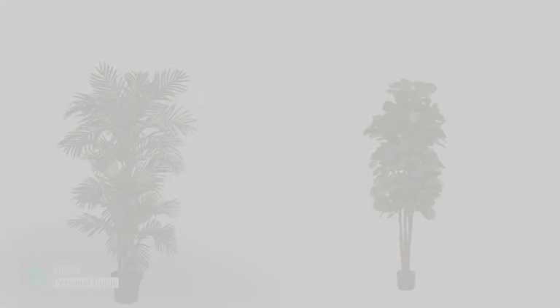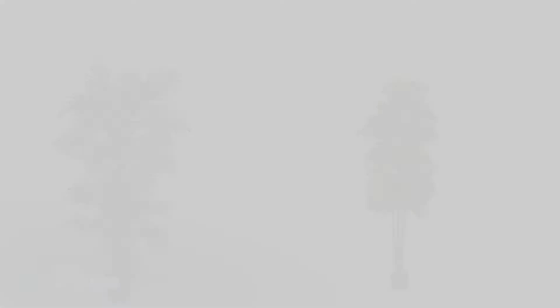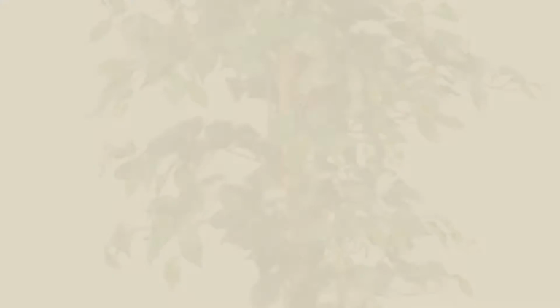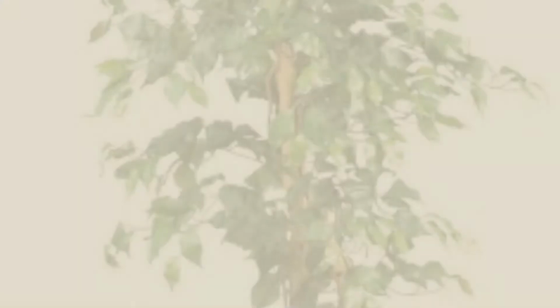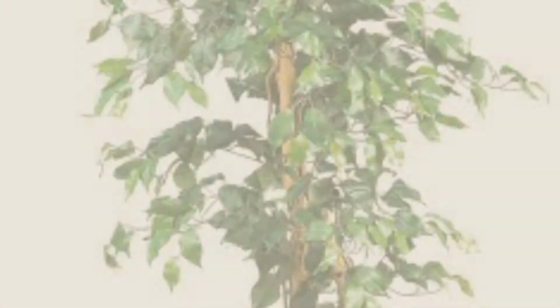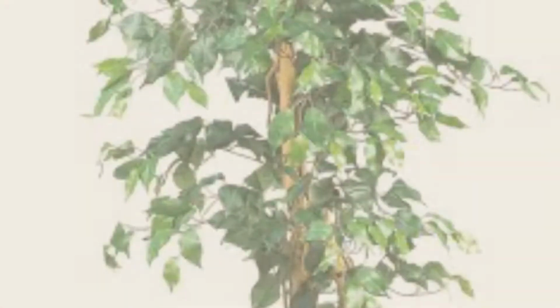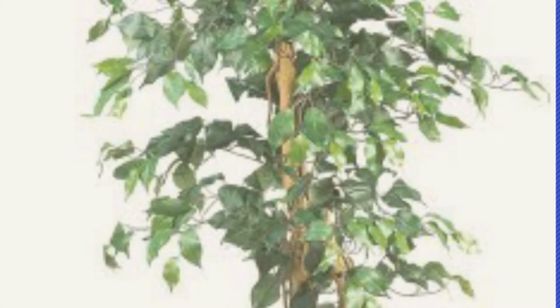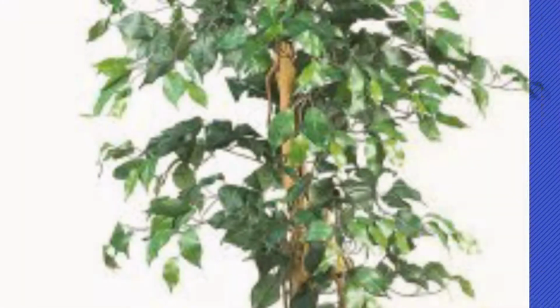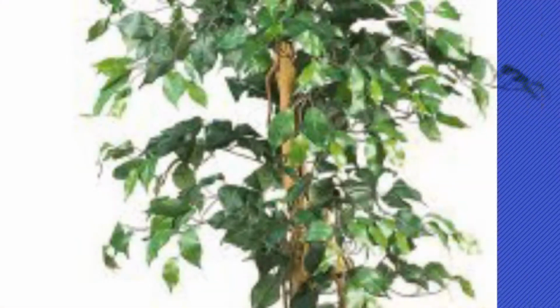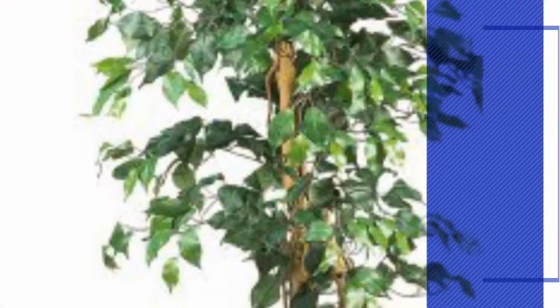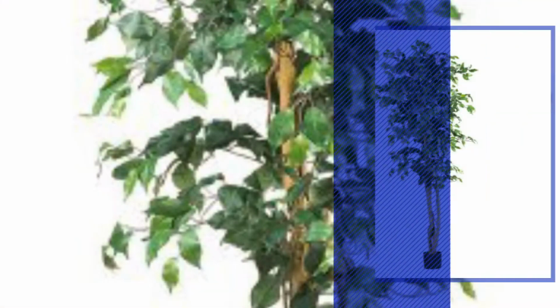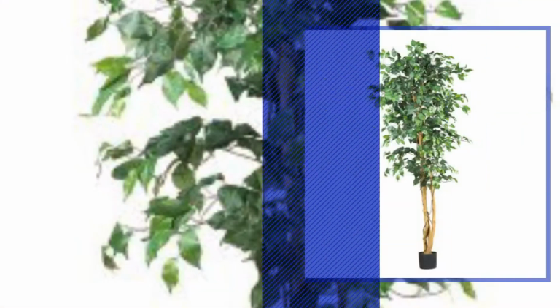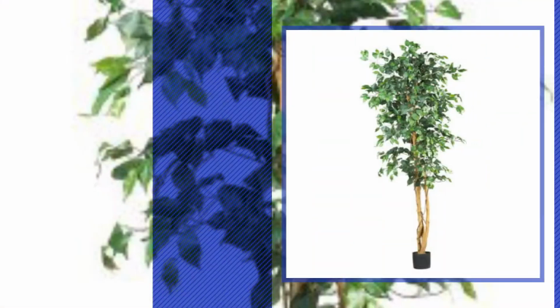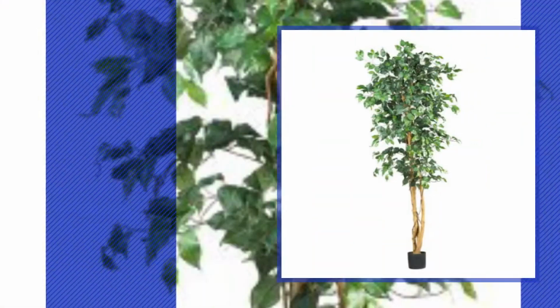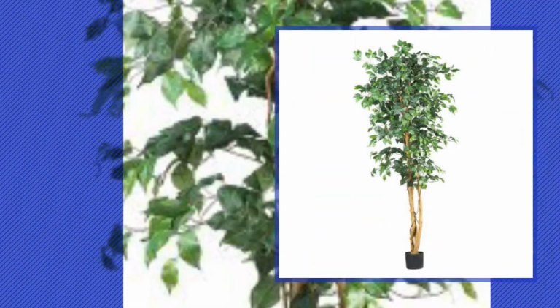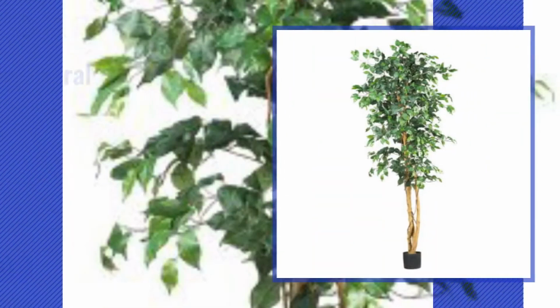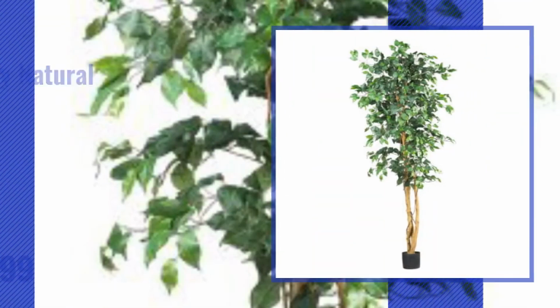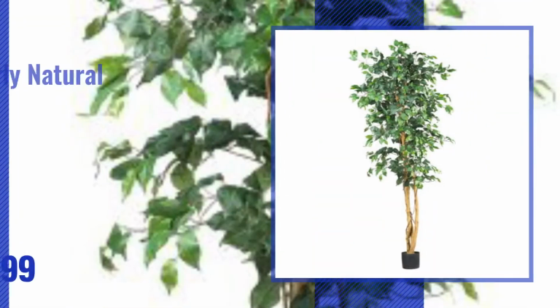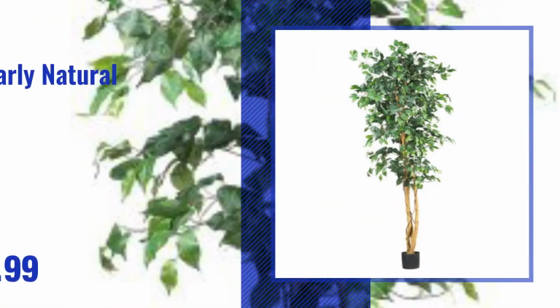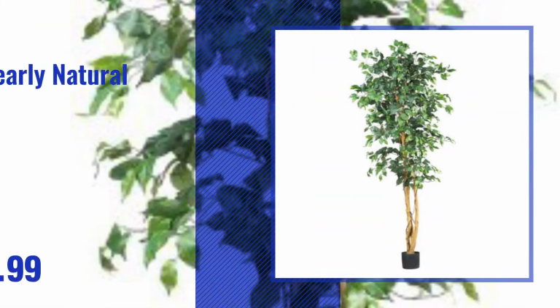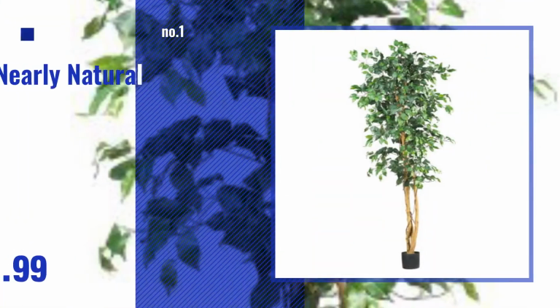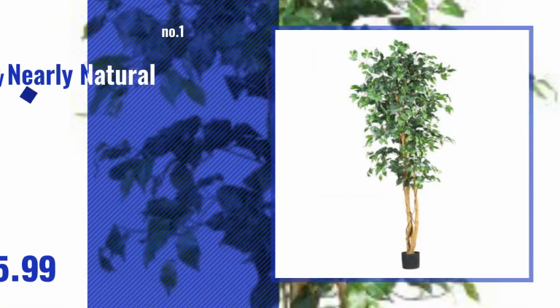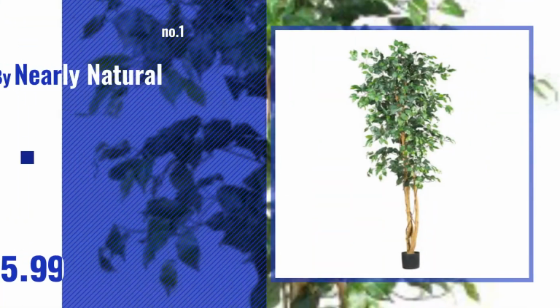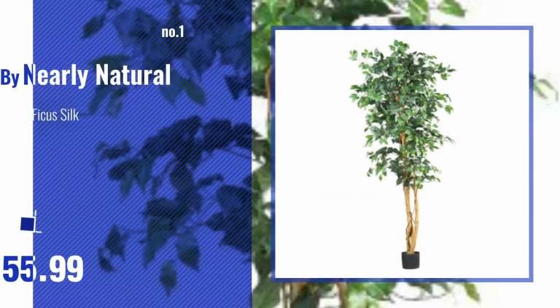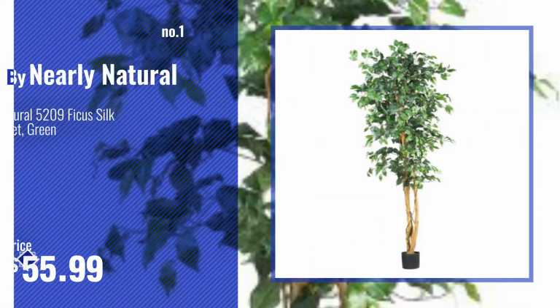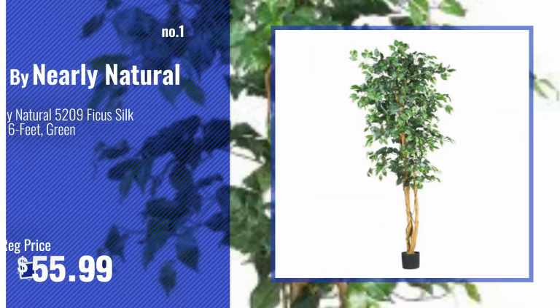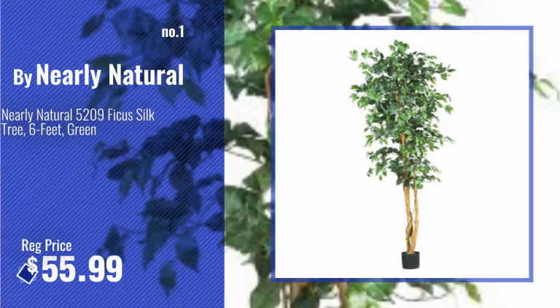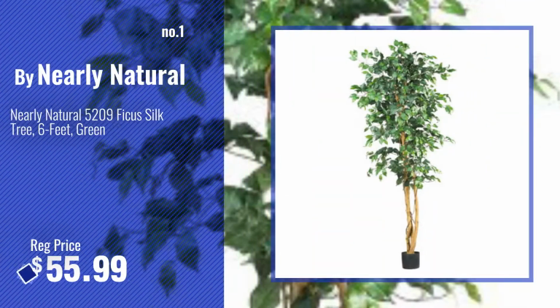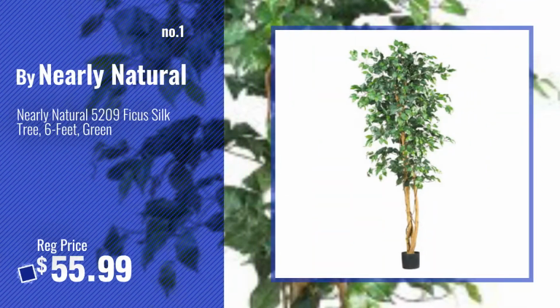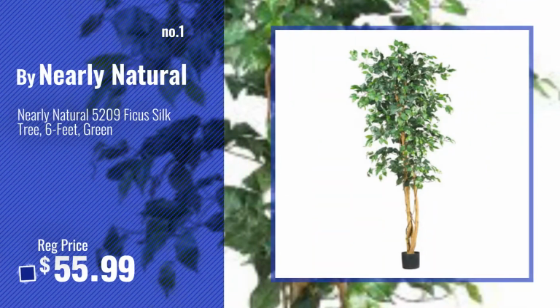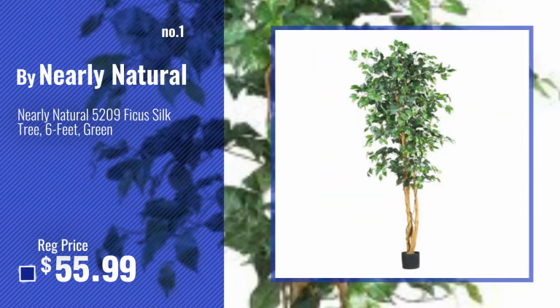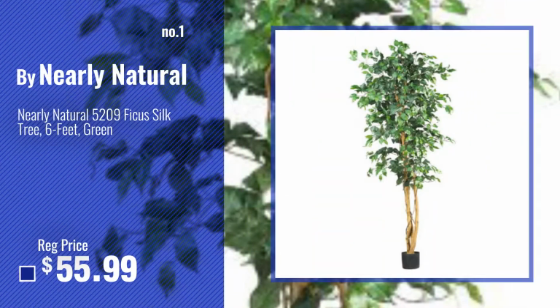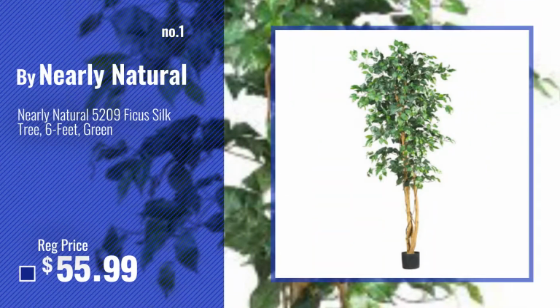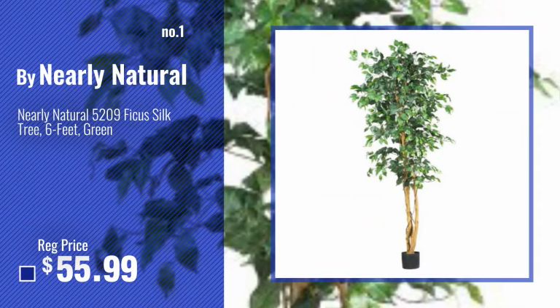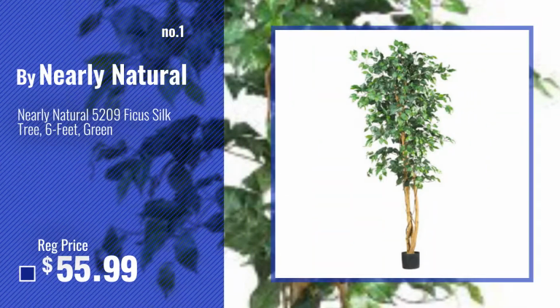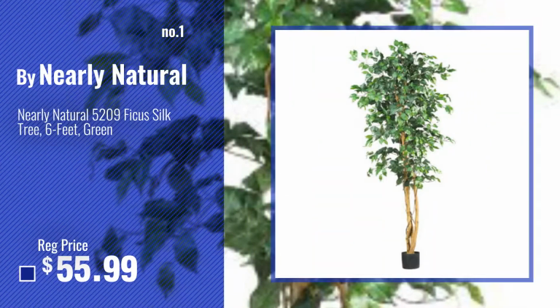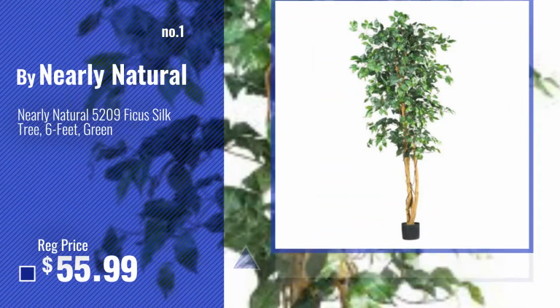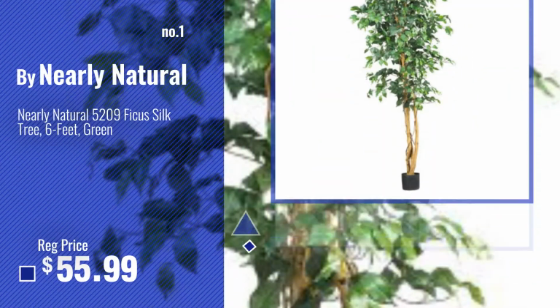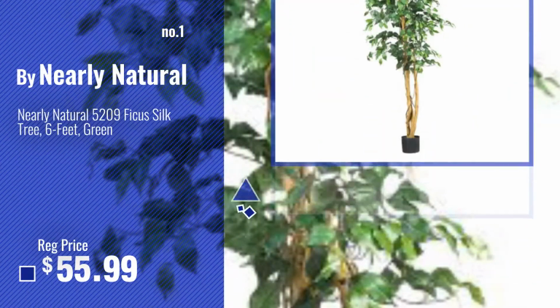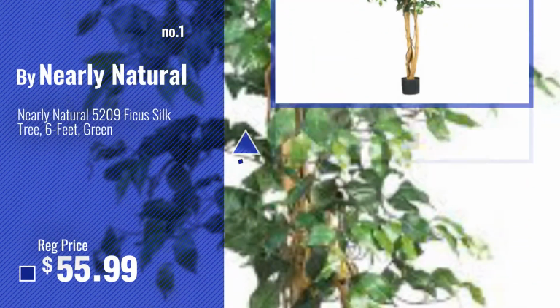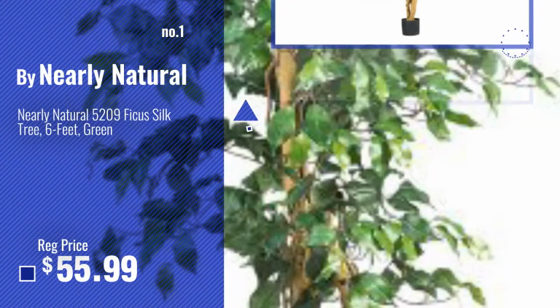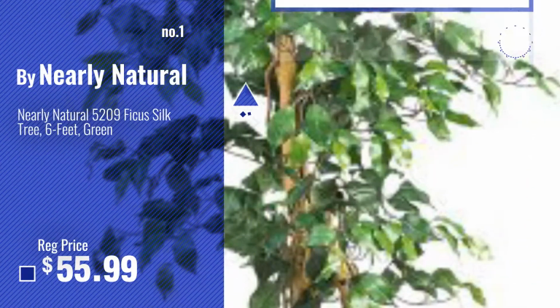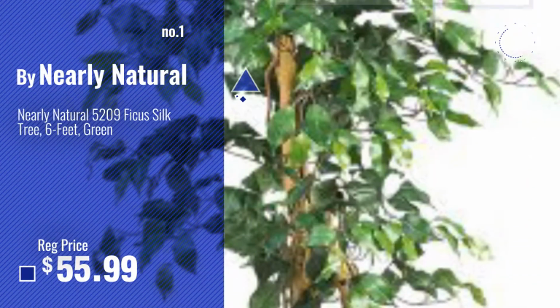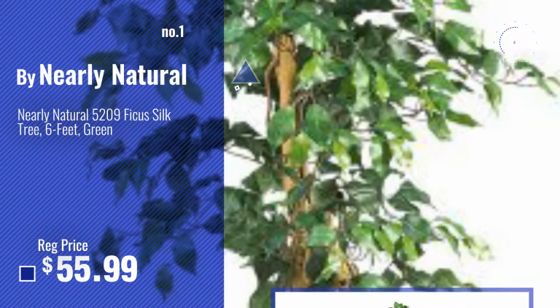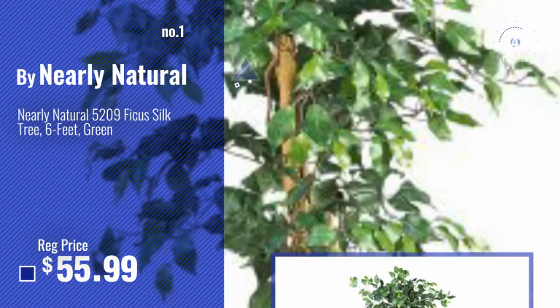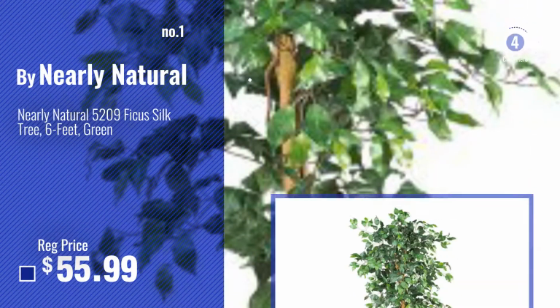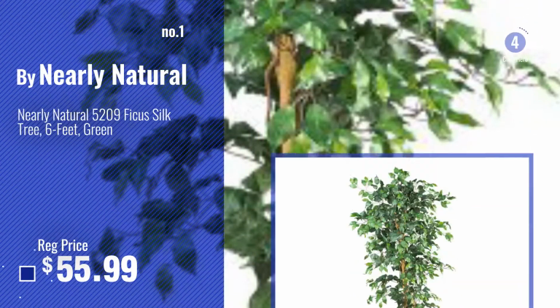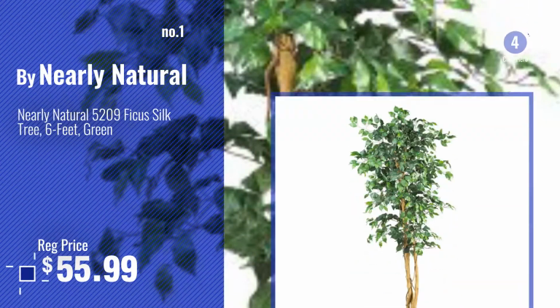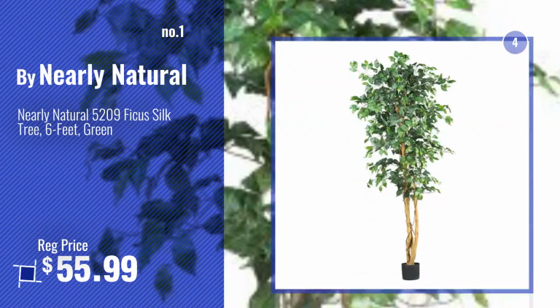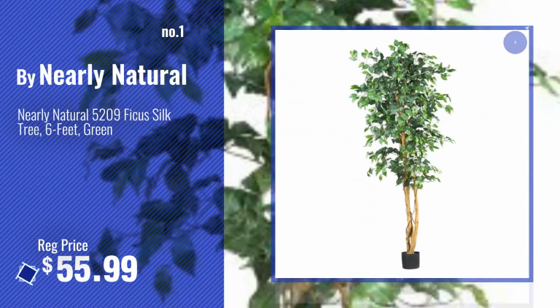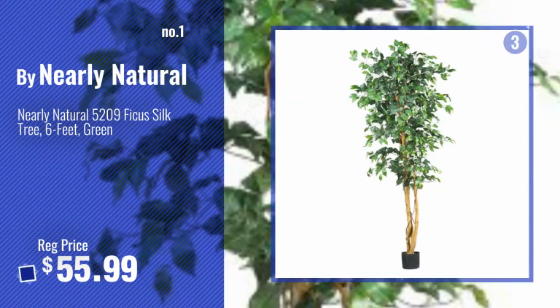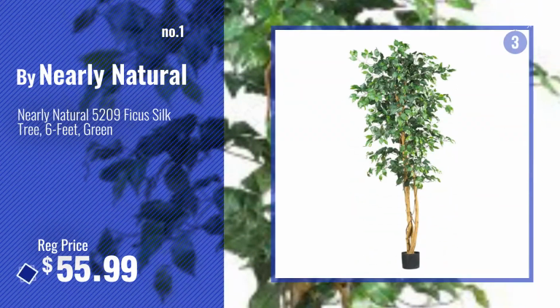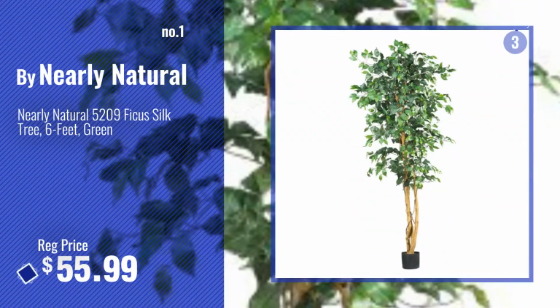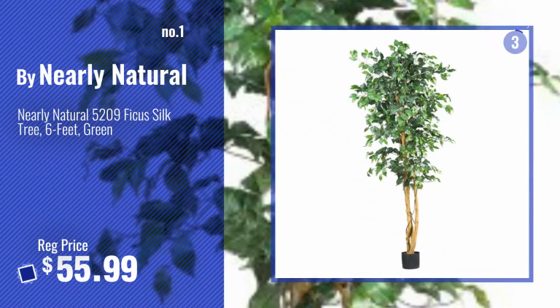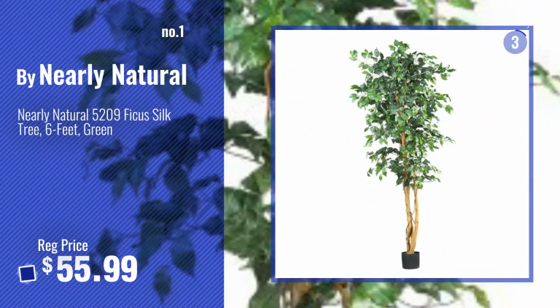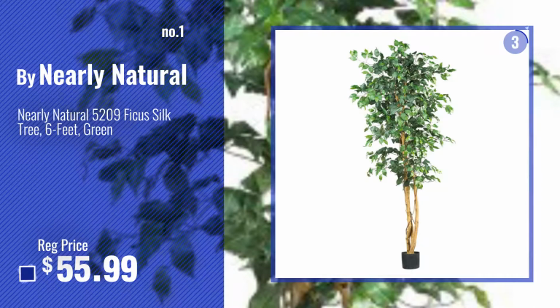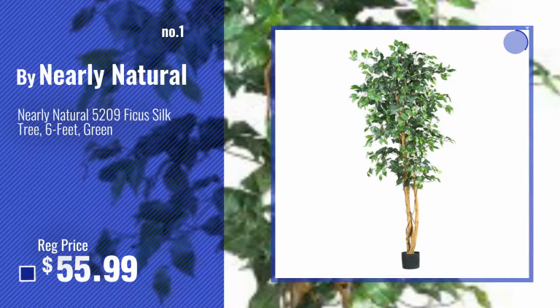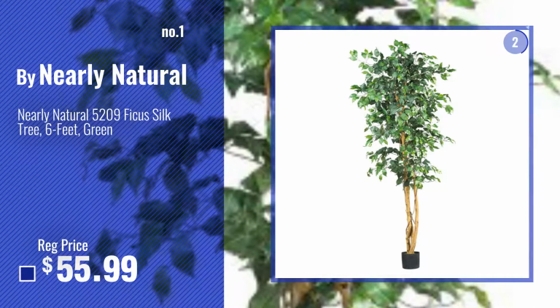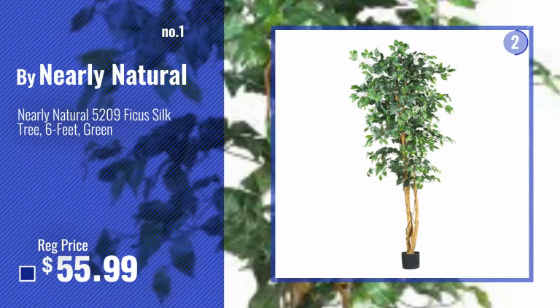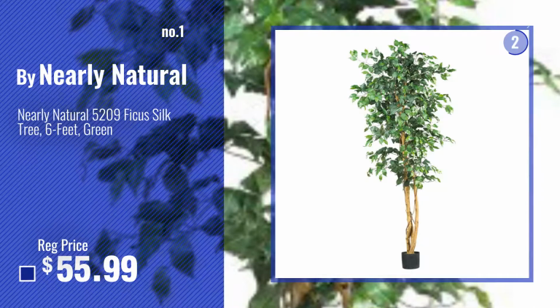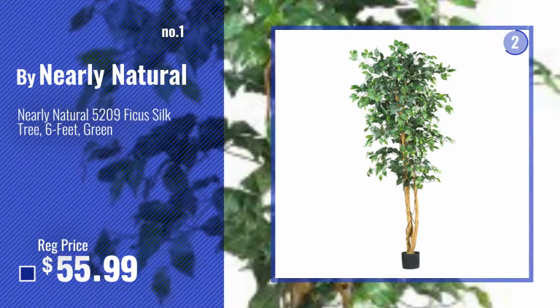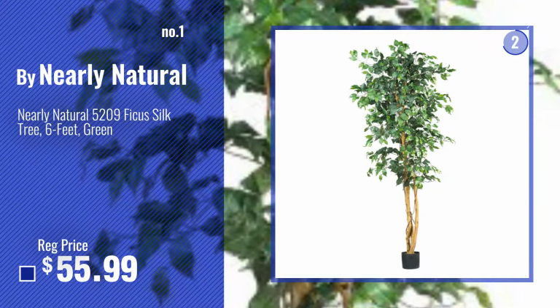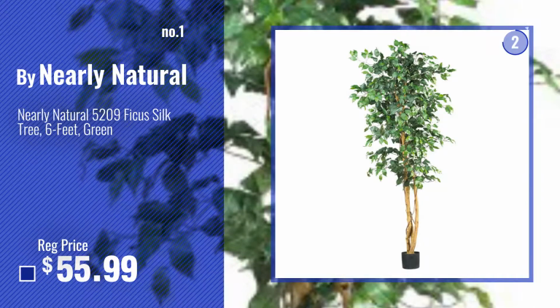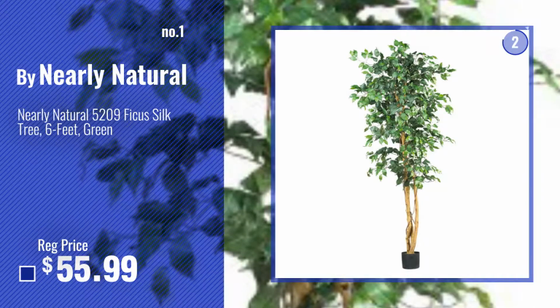Number 1, Most Popular, by Nearly Natural. Watch this video, choose your favorite.